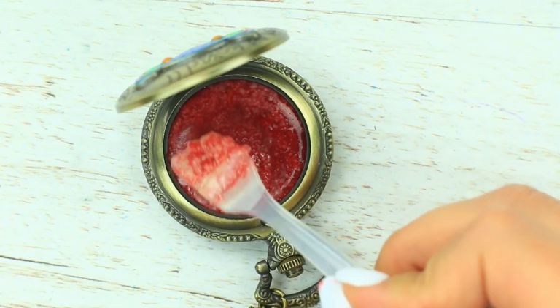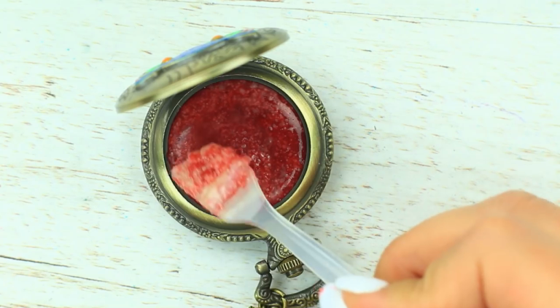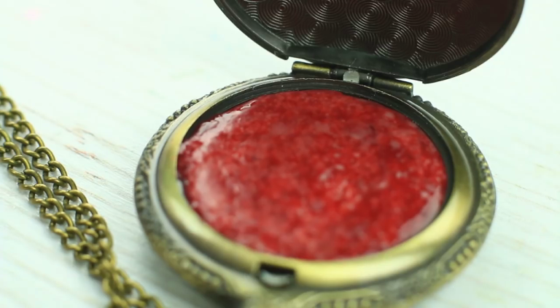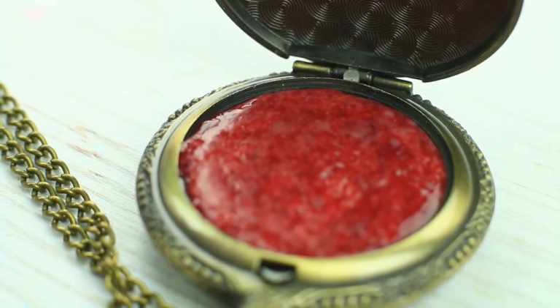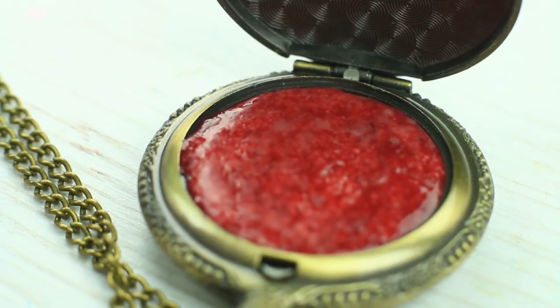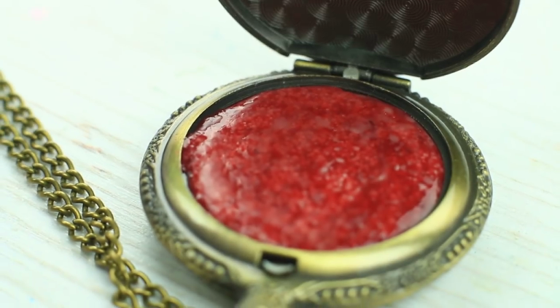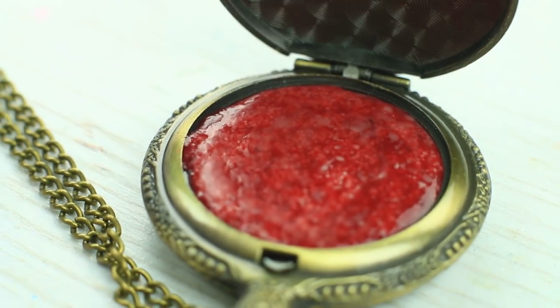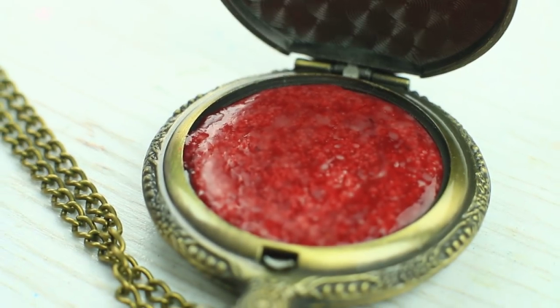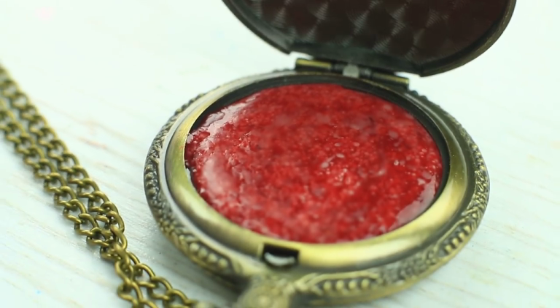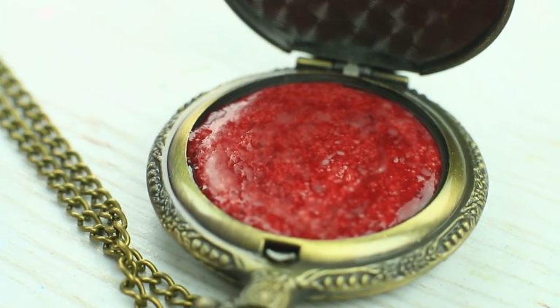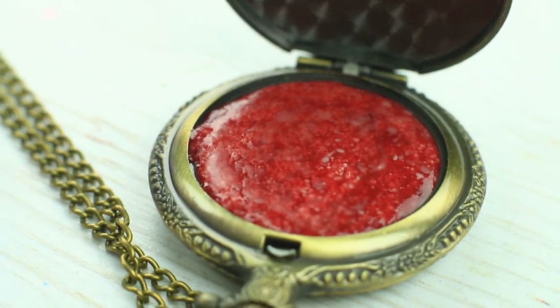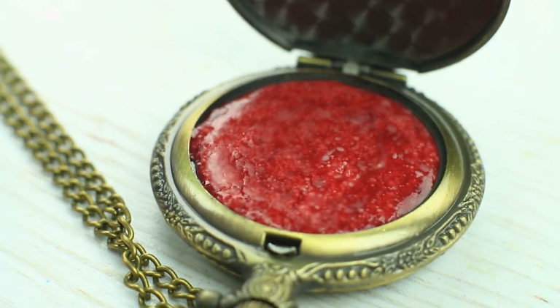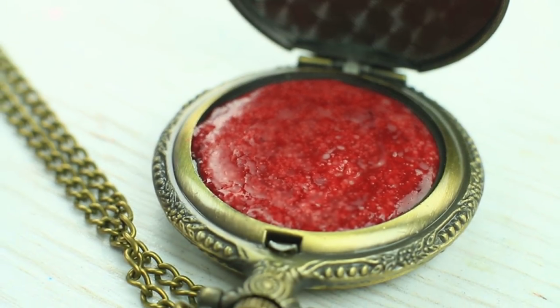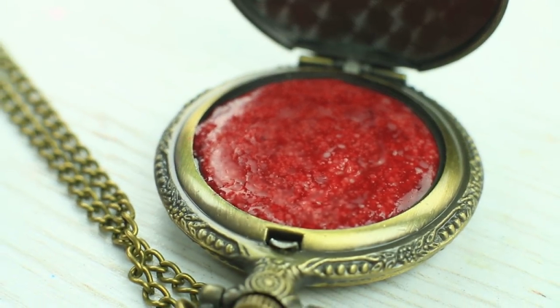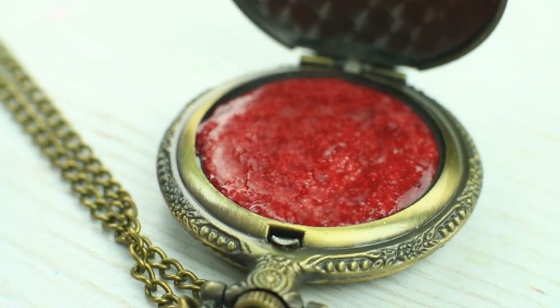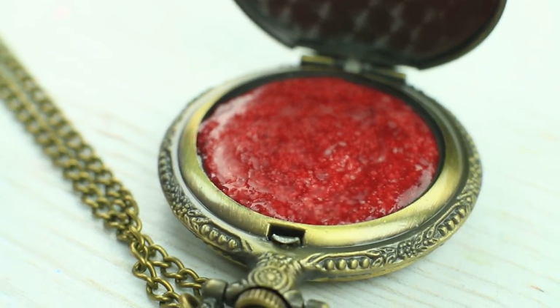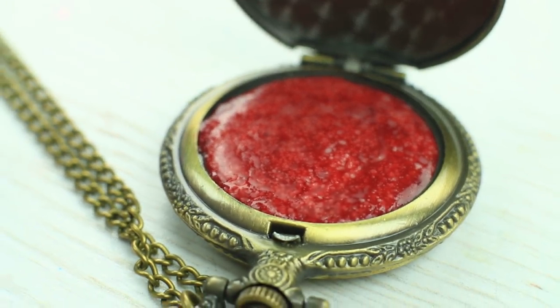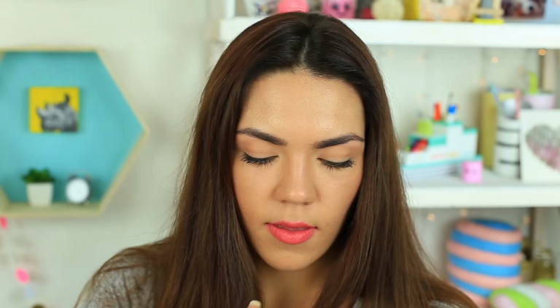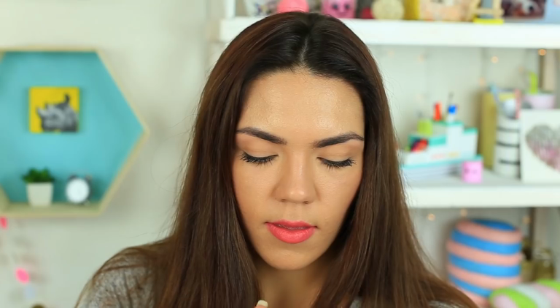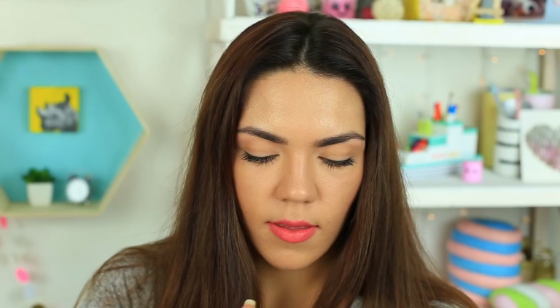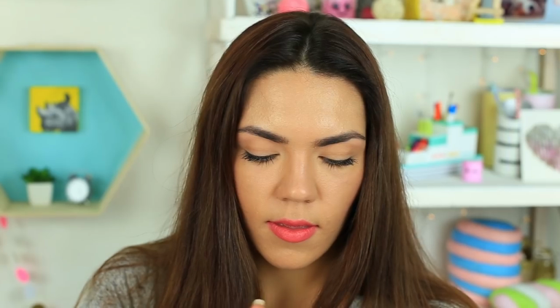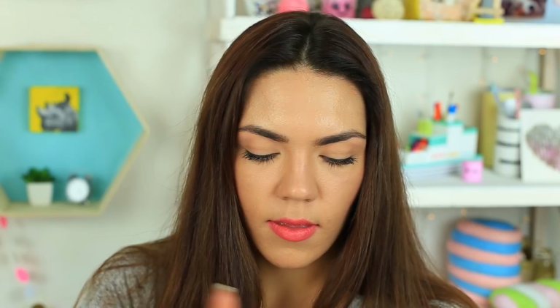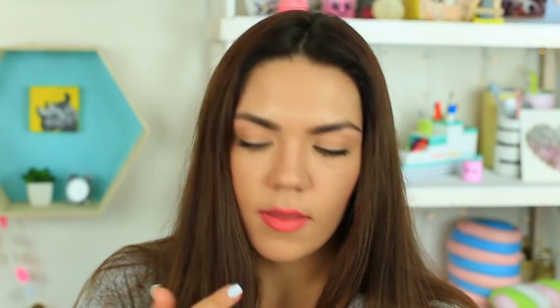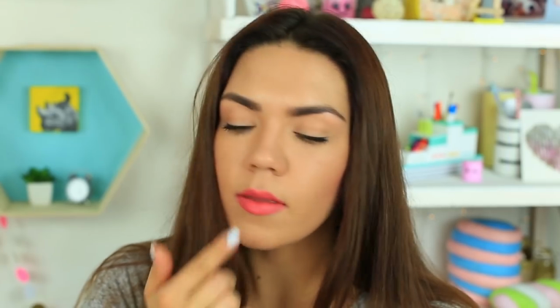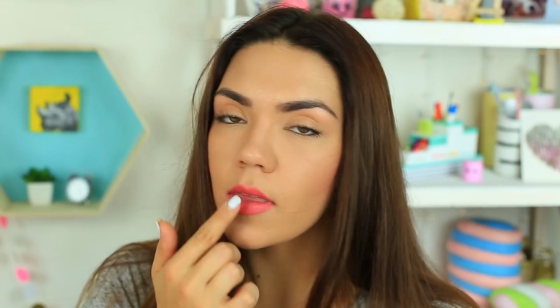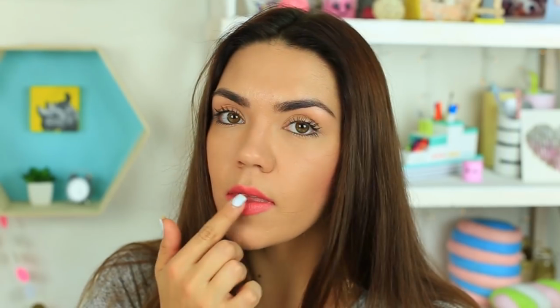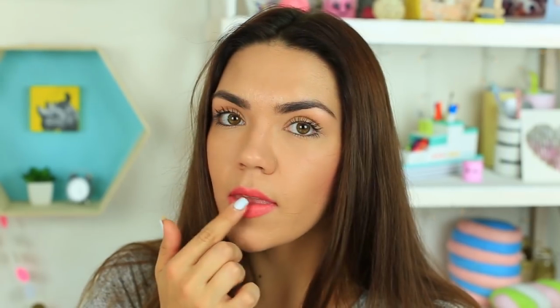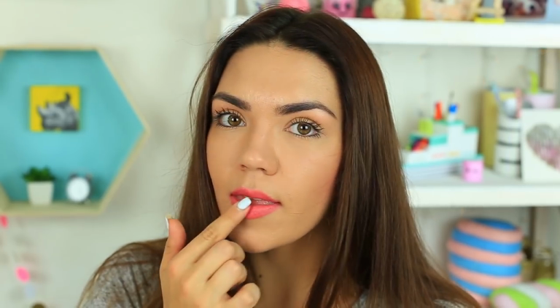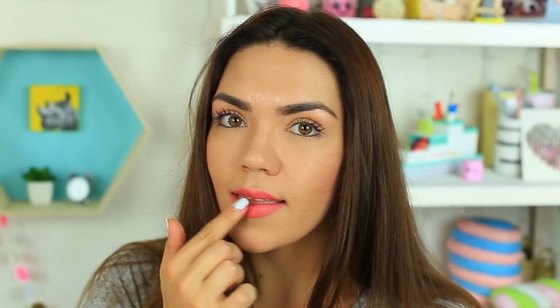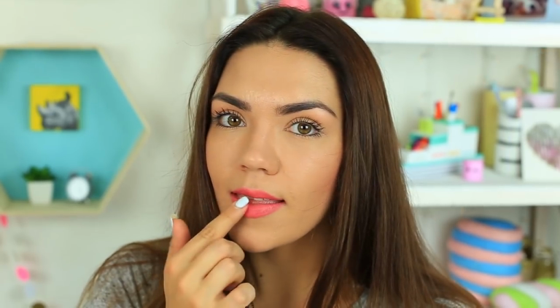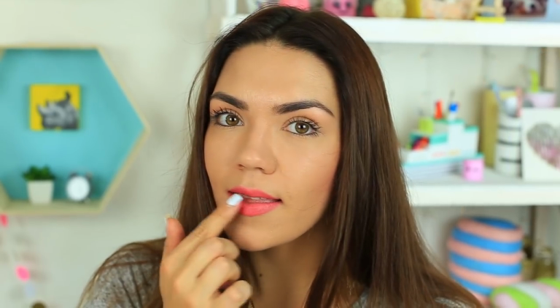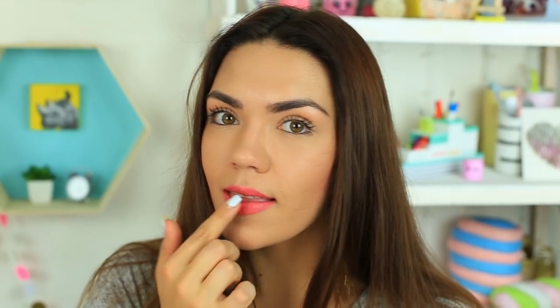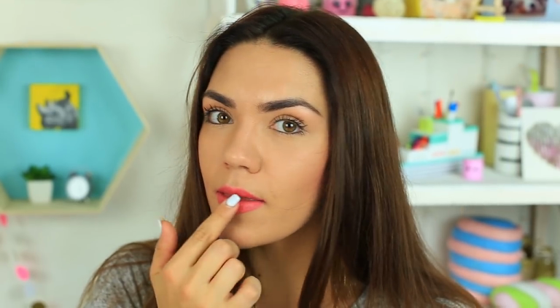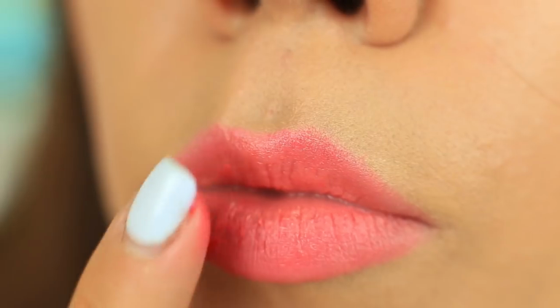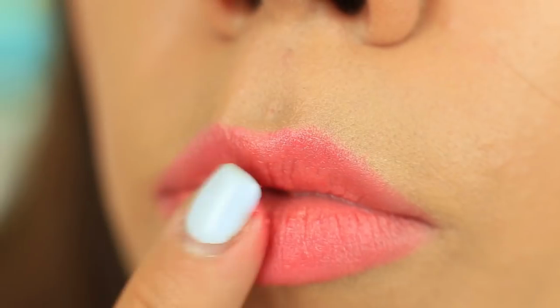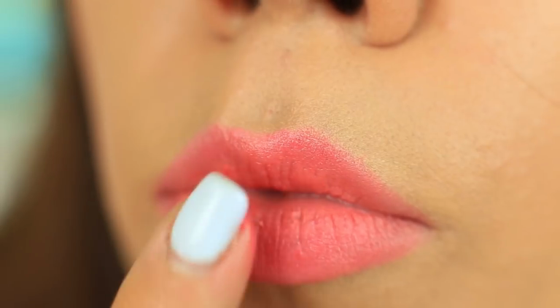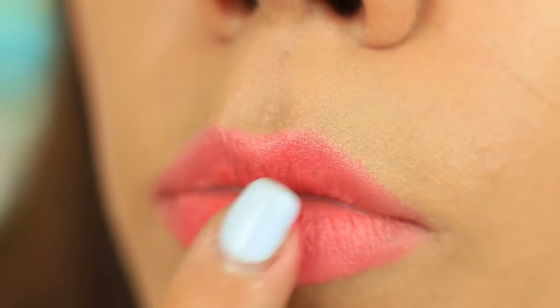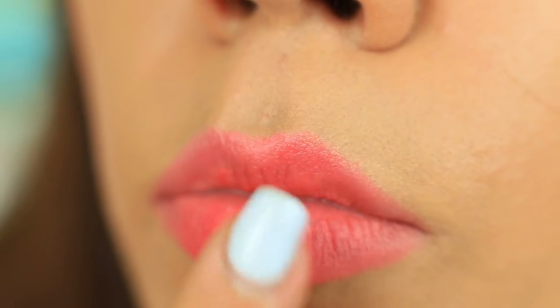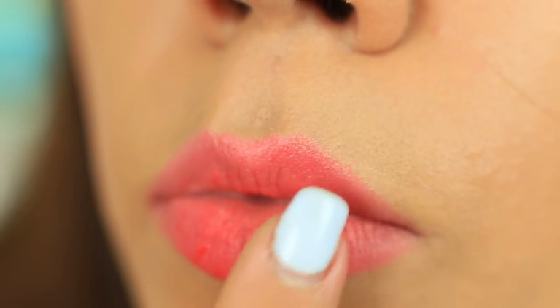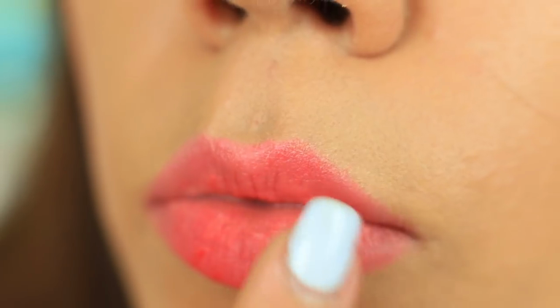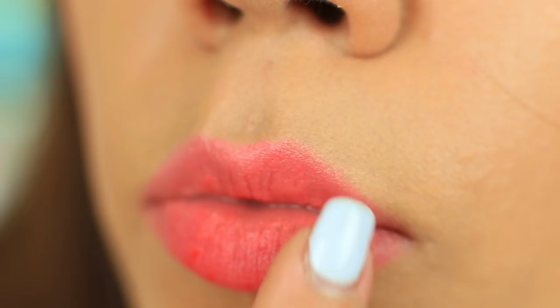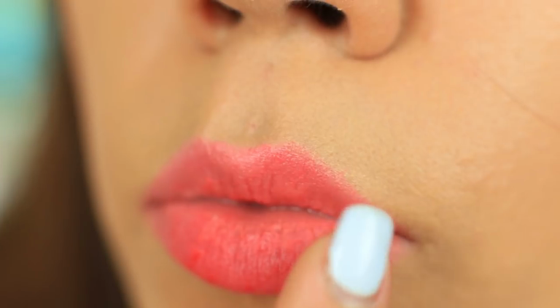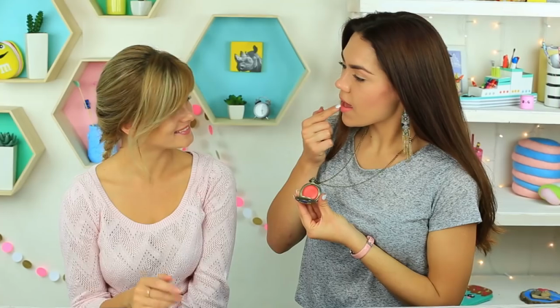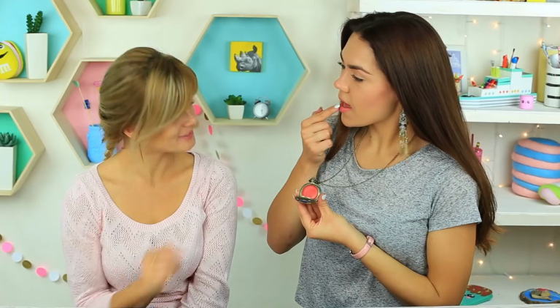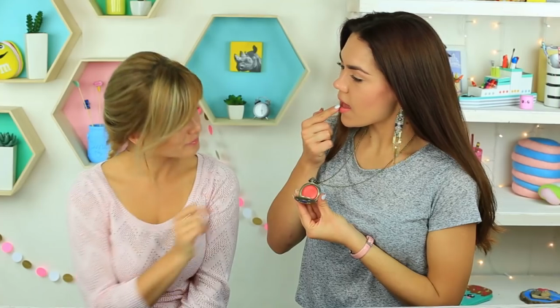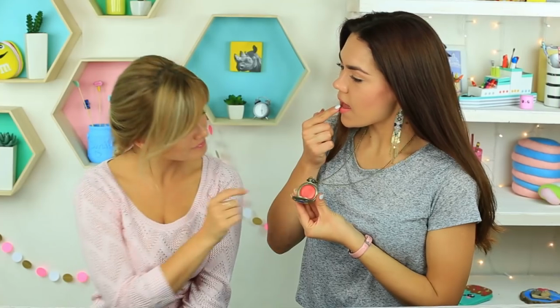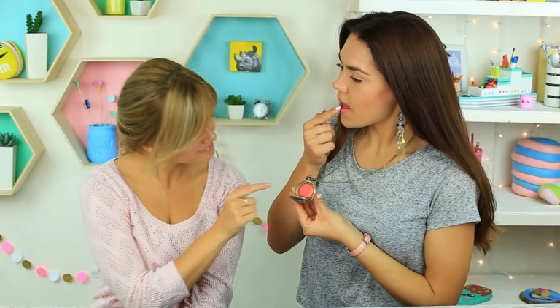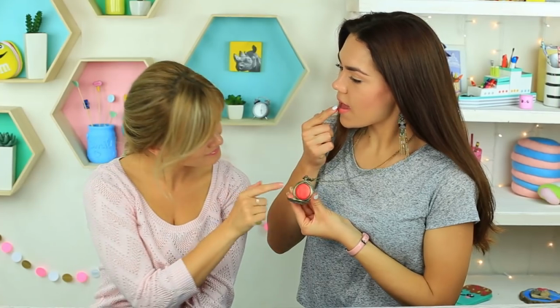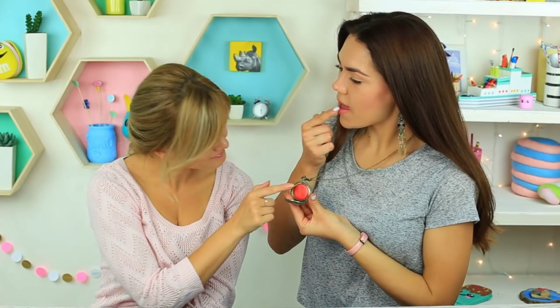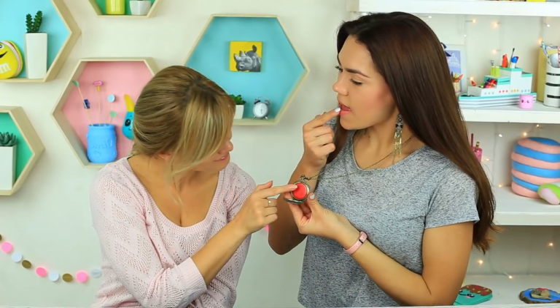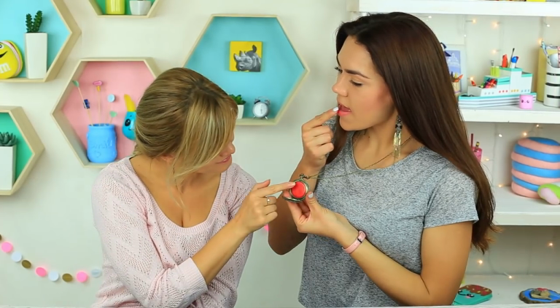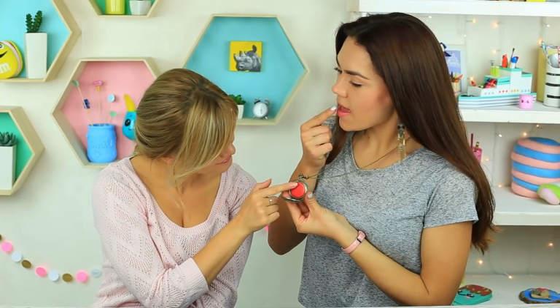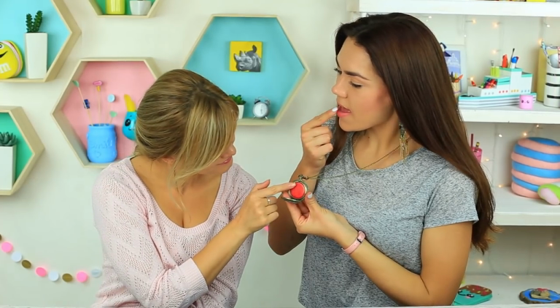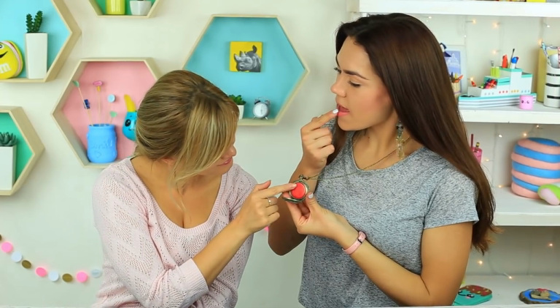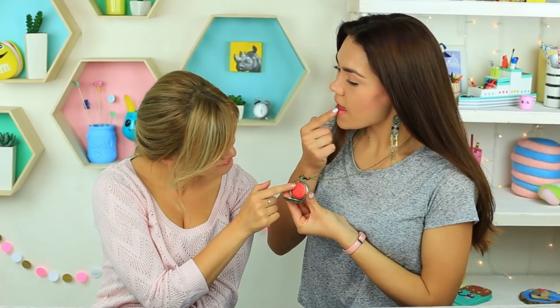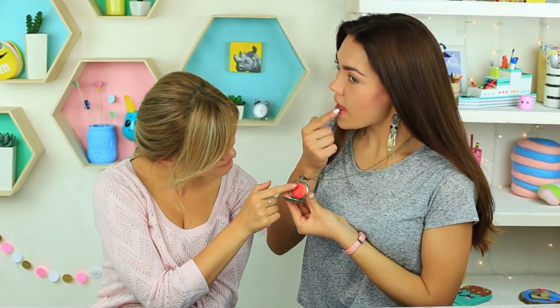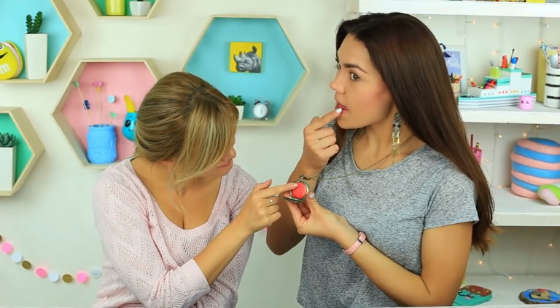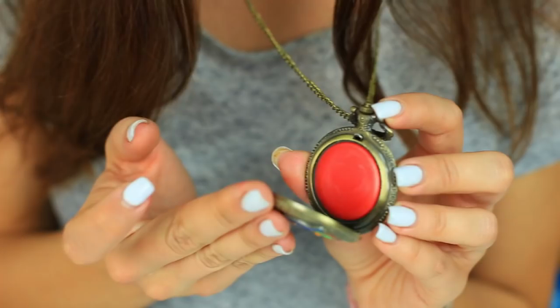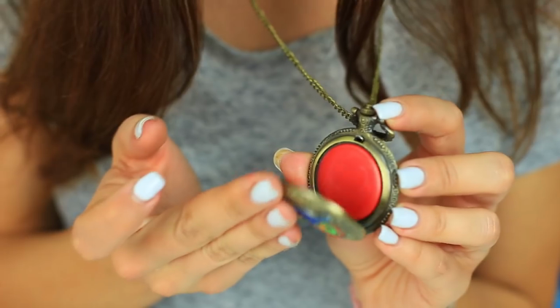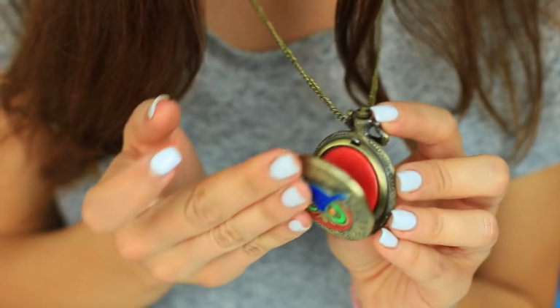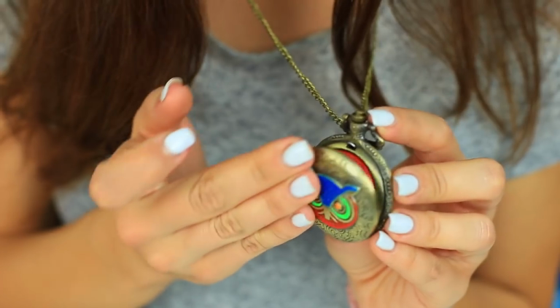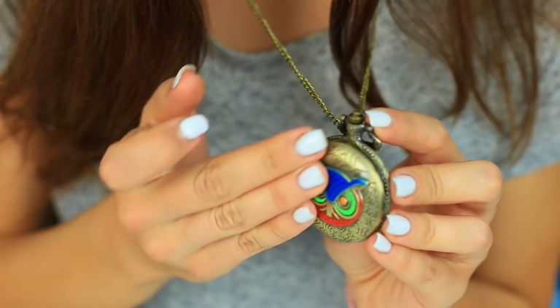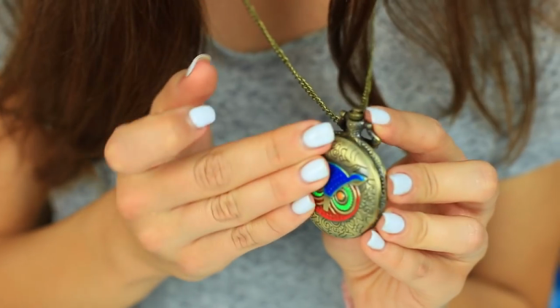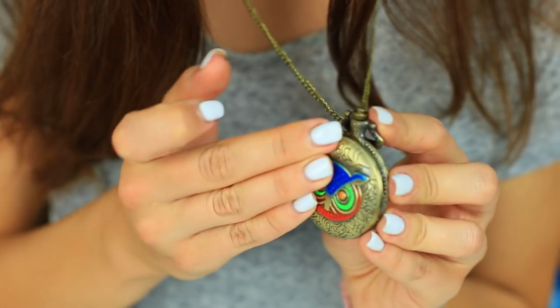Wait until hardened and apply the balm on your lips. What time is it? It's time for lip makeup!